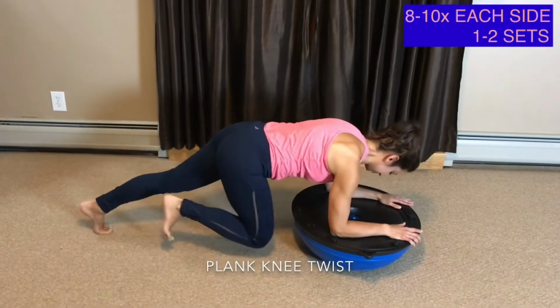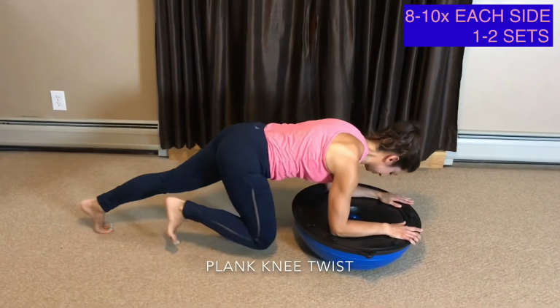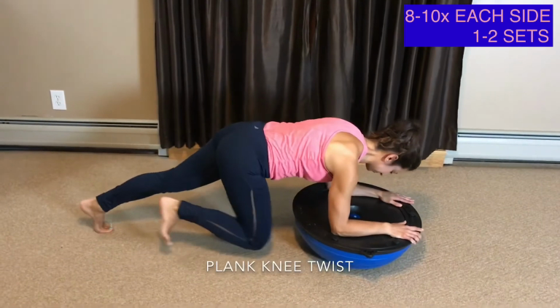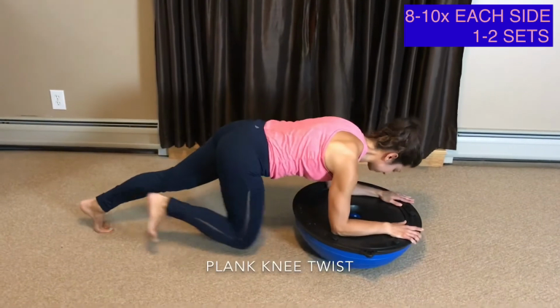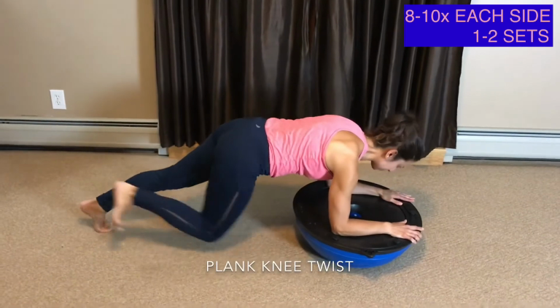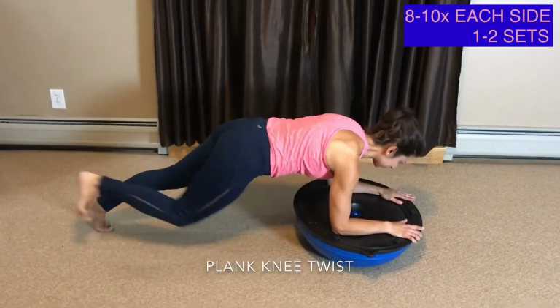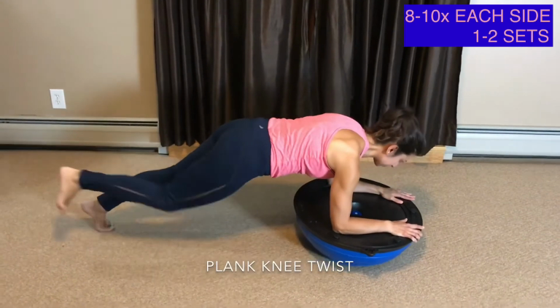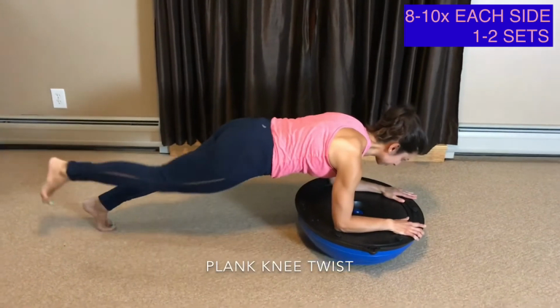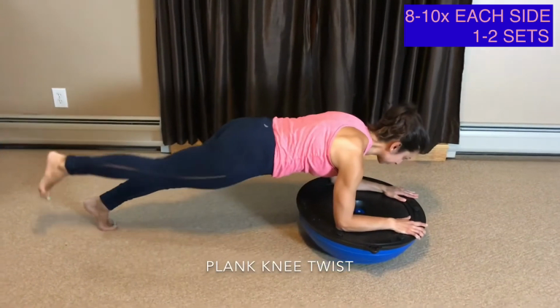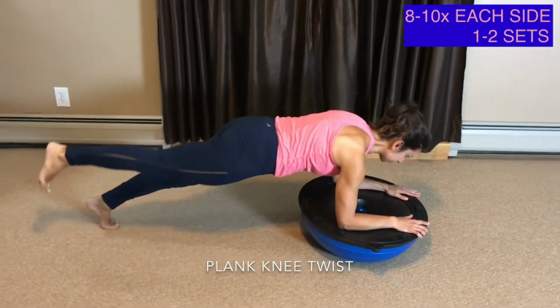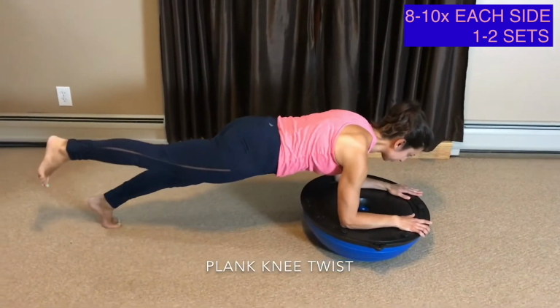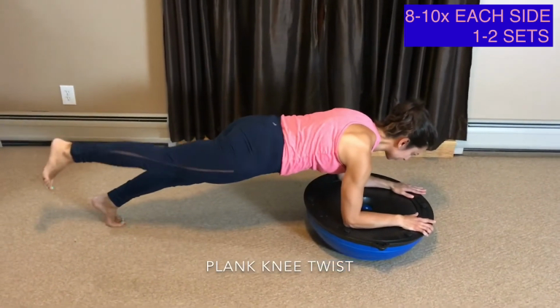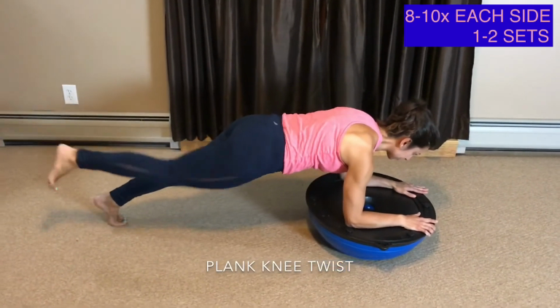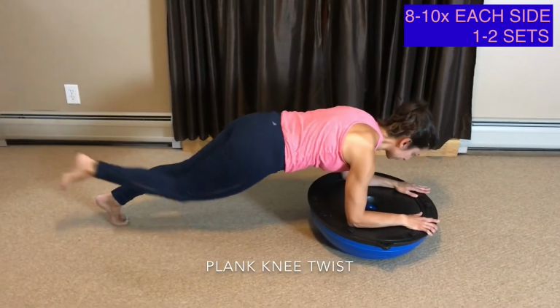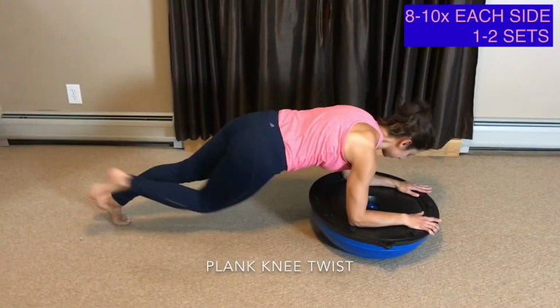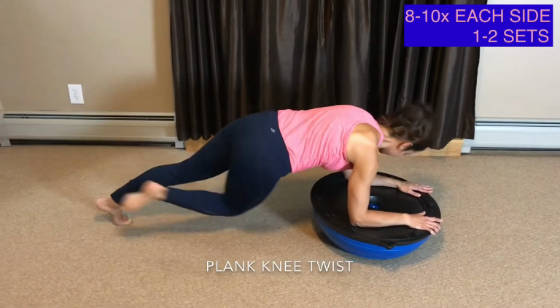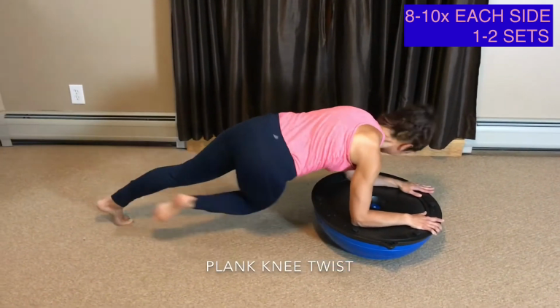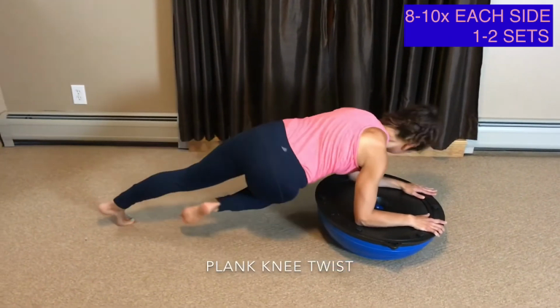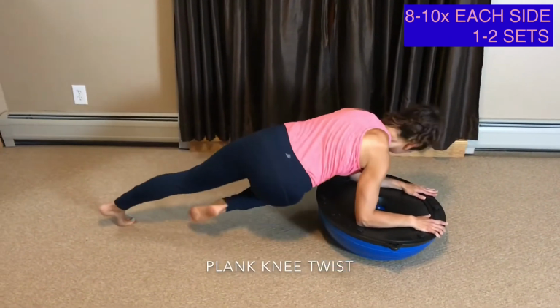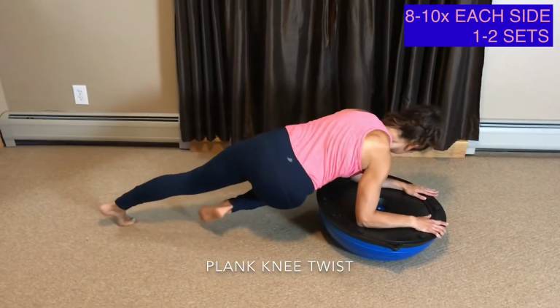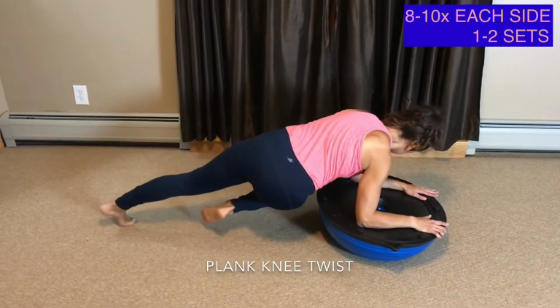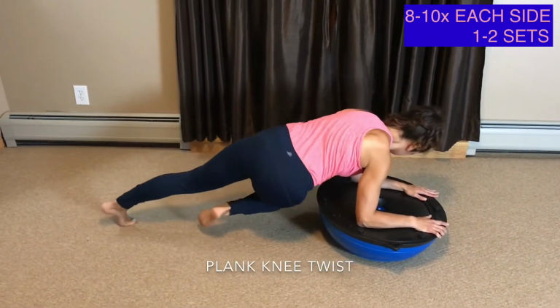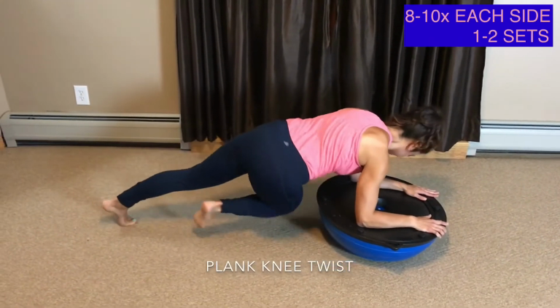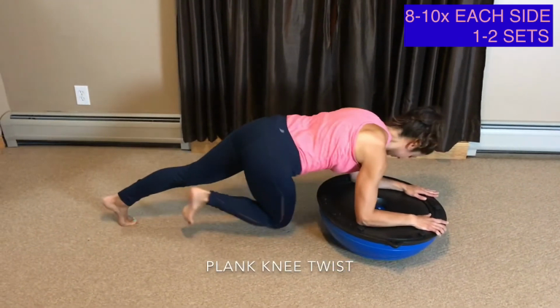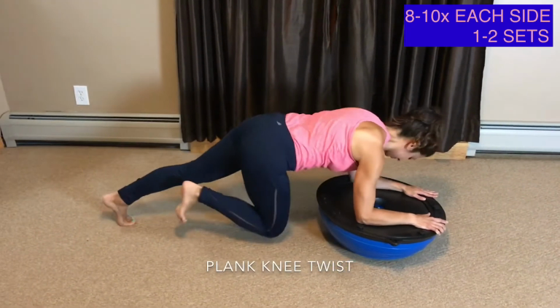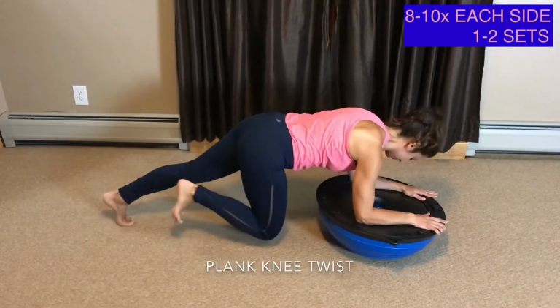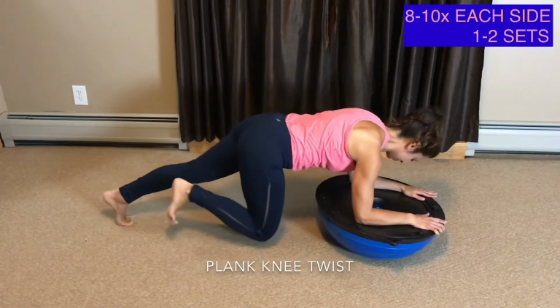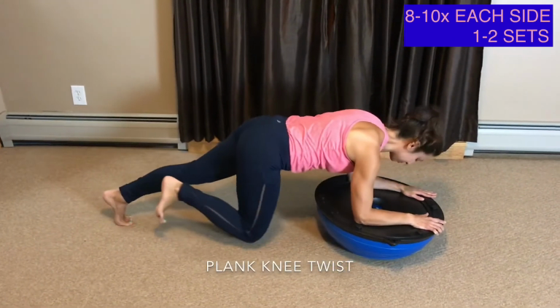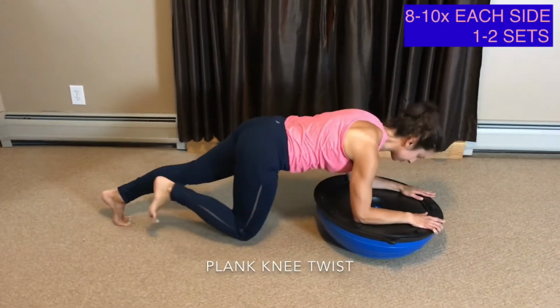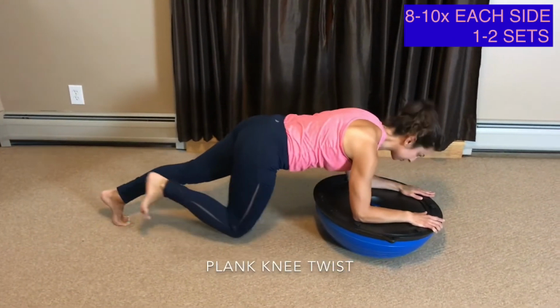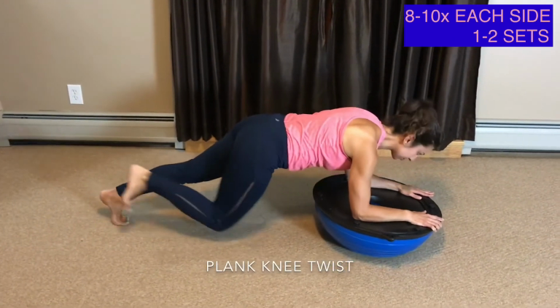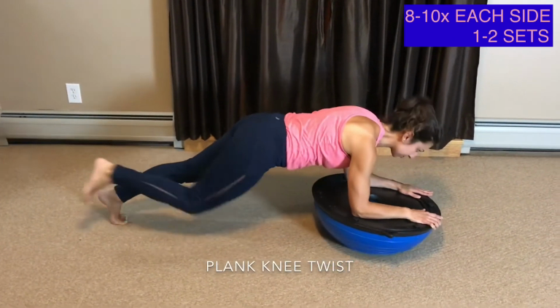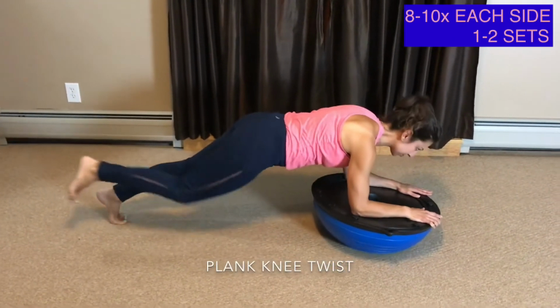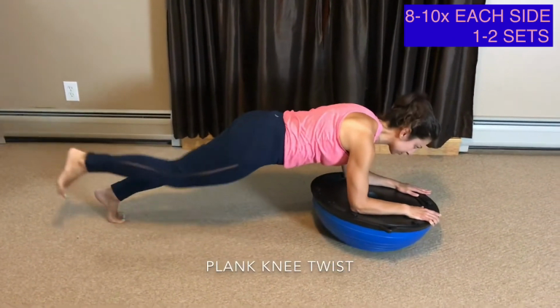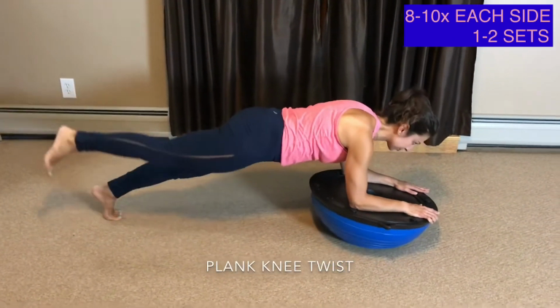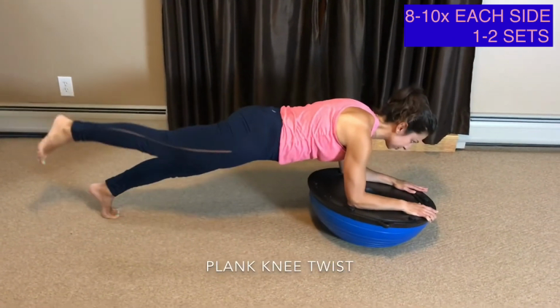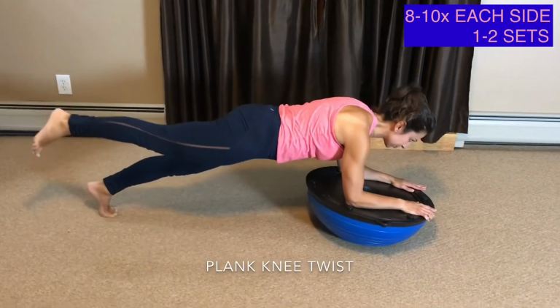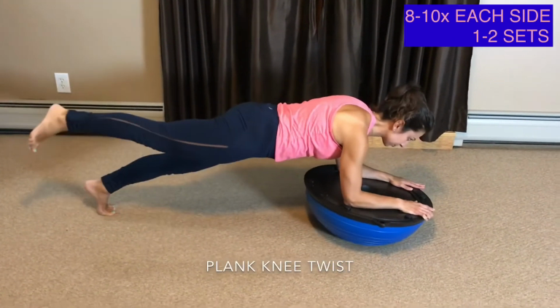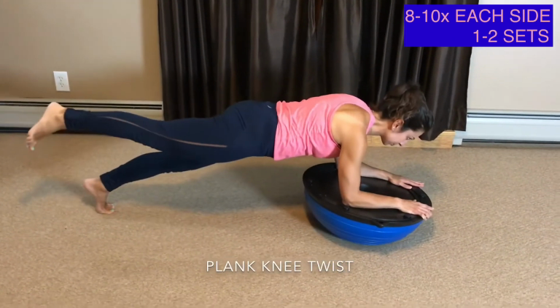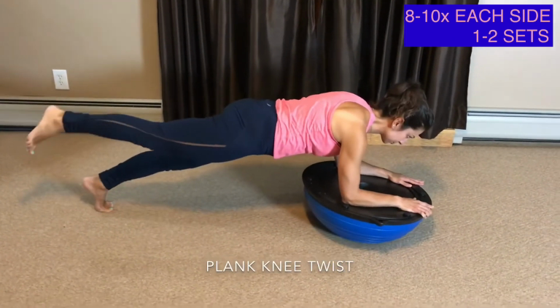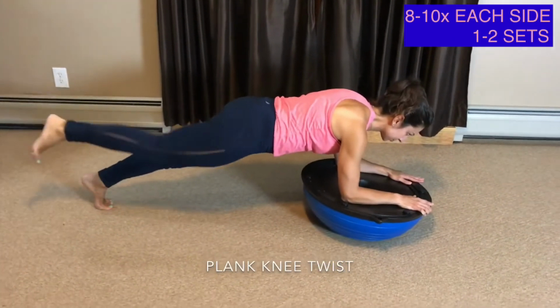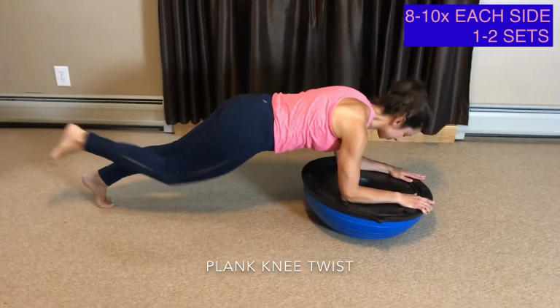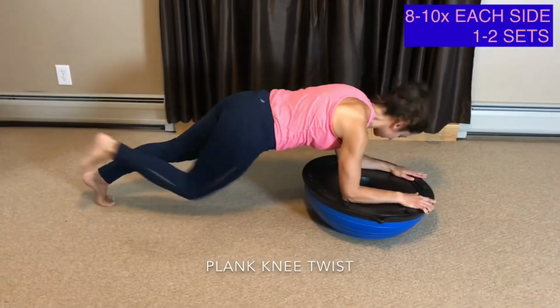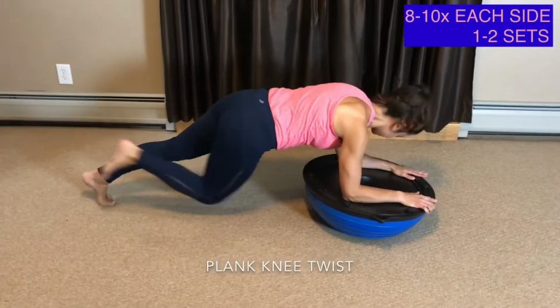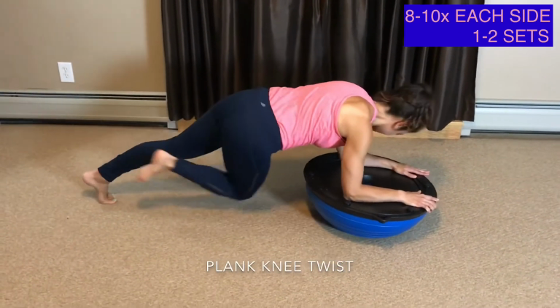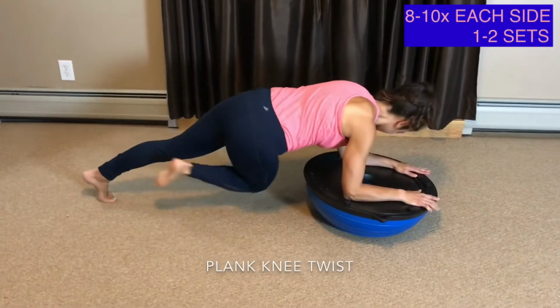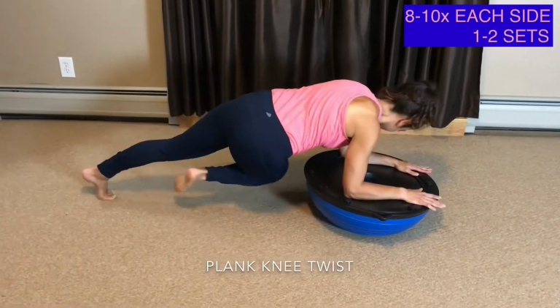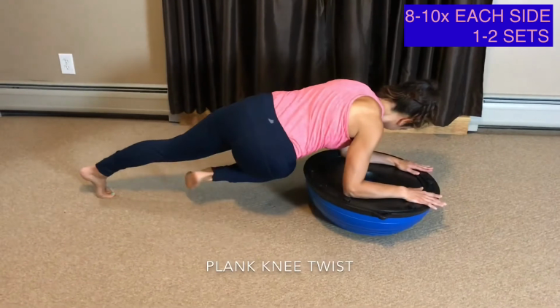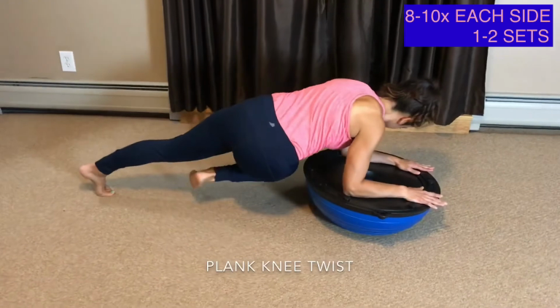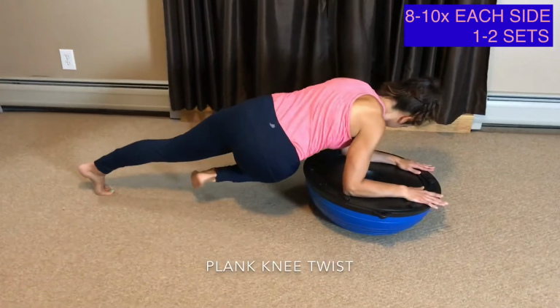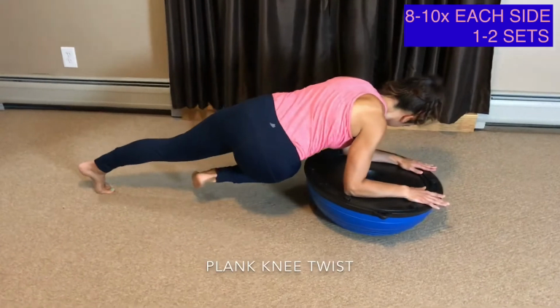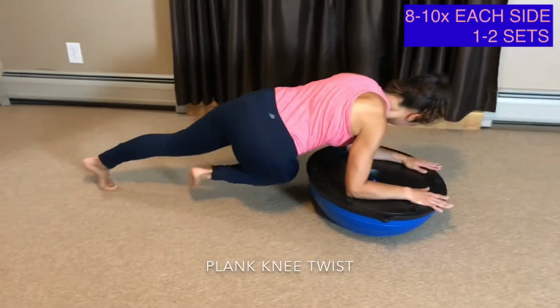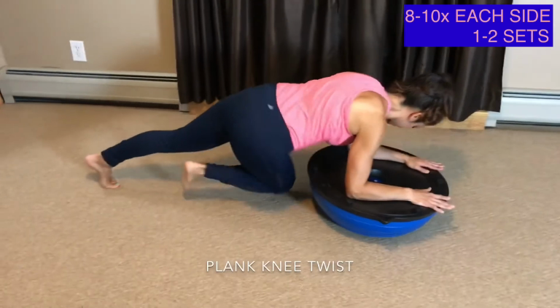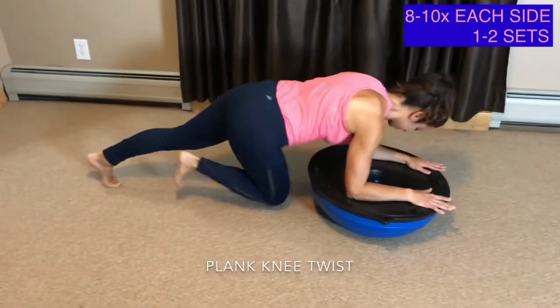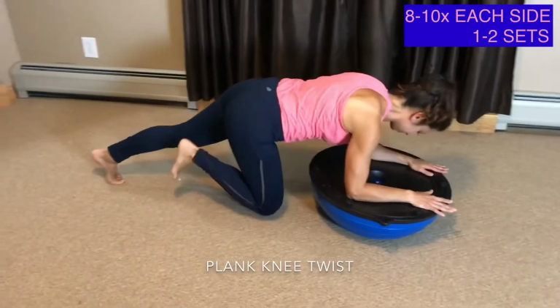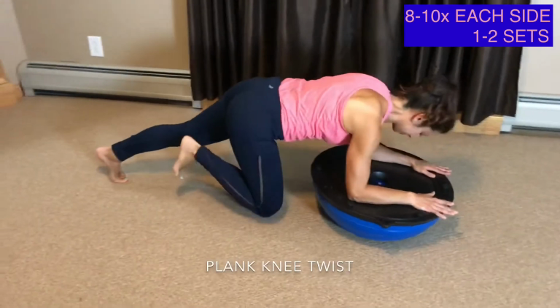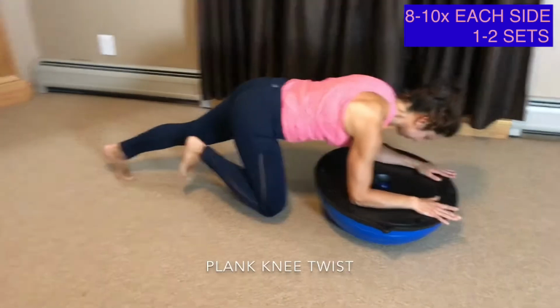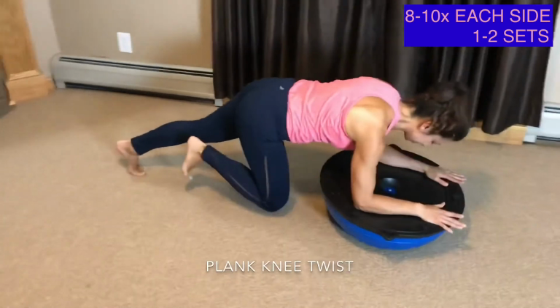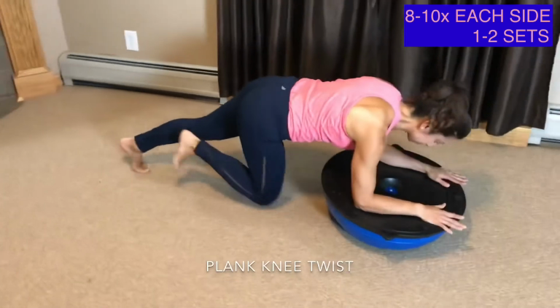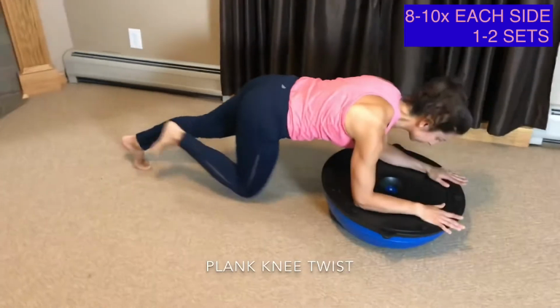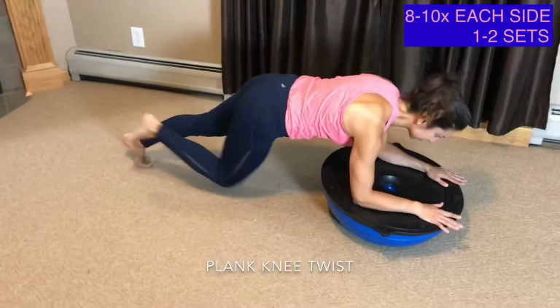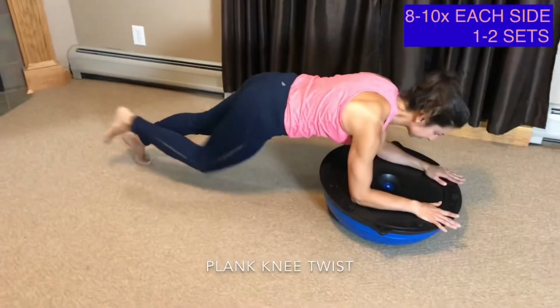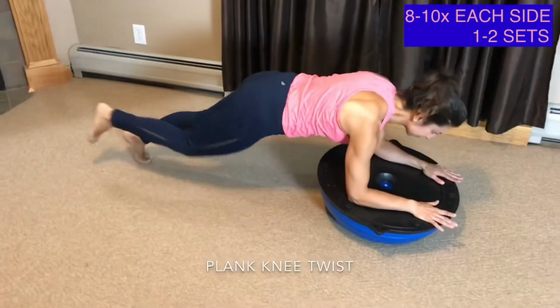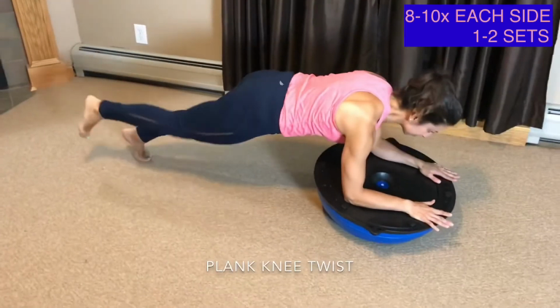Plank Knee Twist. For your first exercise, the BOSU ball is turned over so your elbows are on the flat part in a forearm plank.